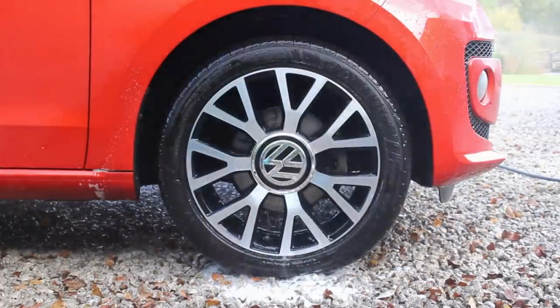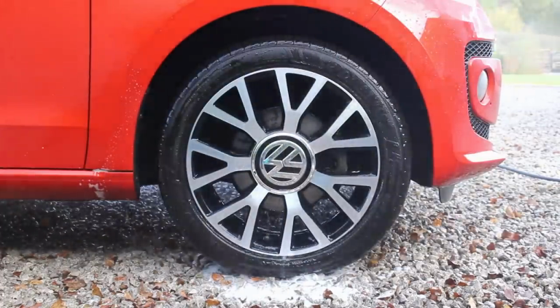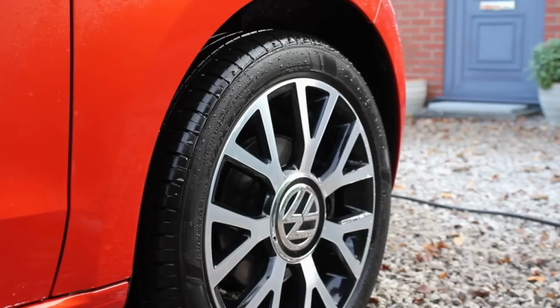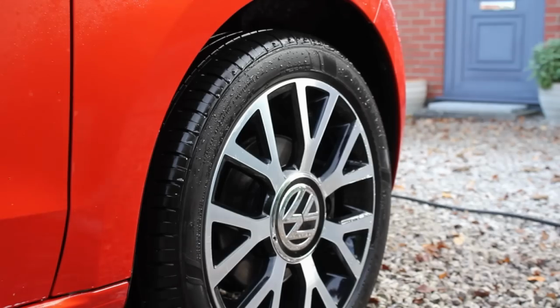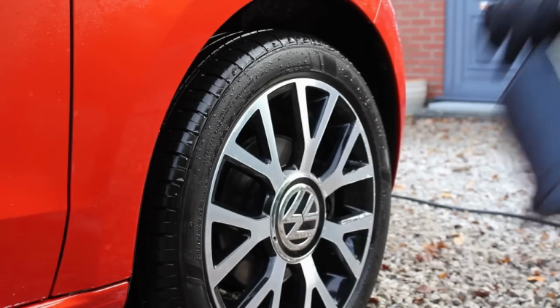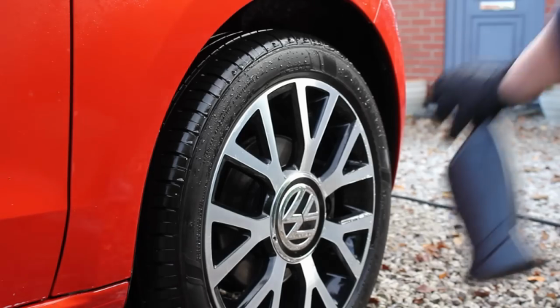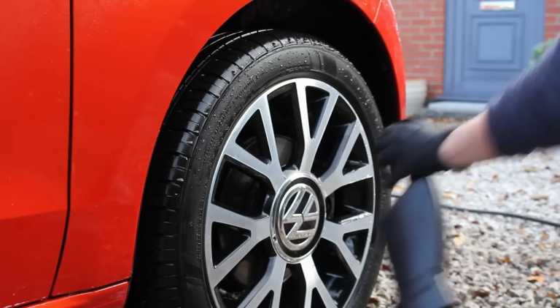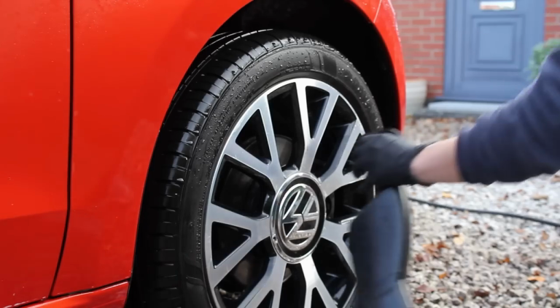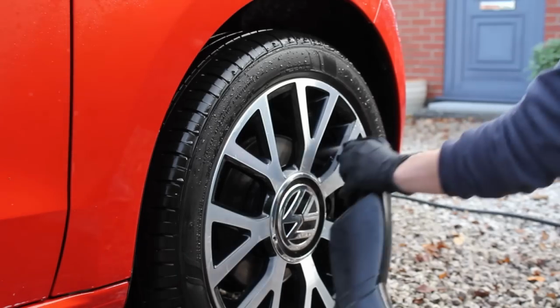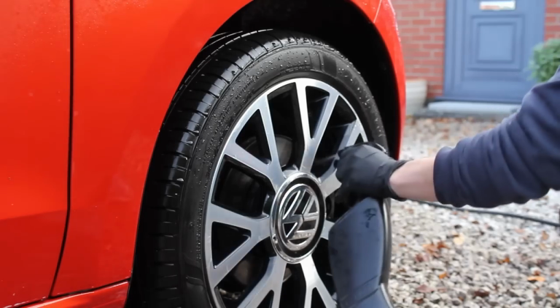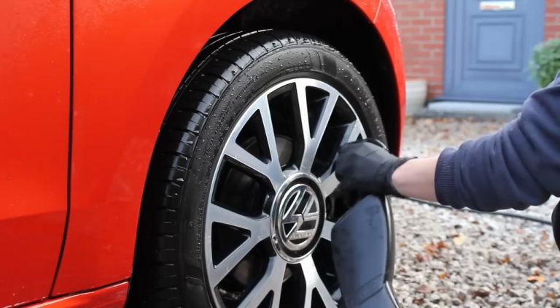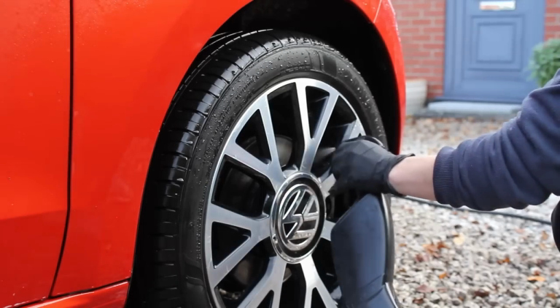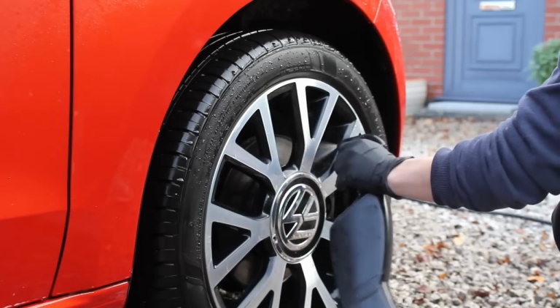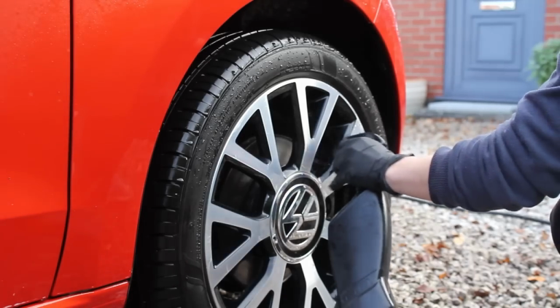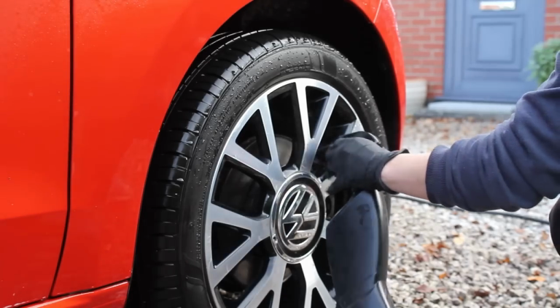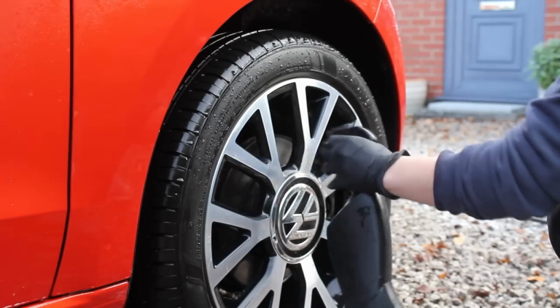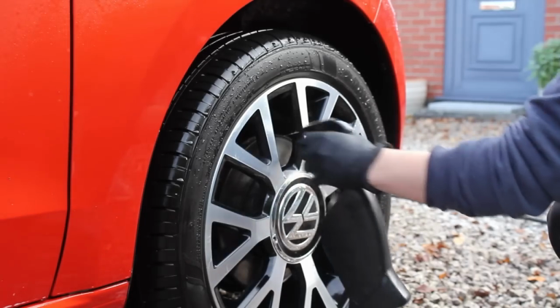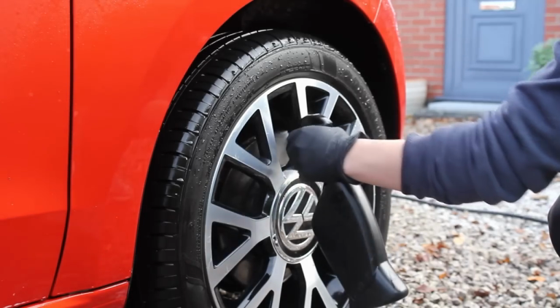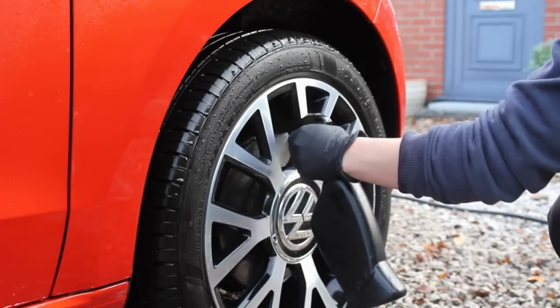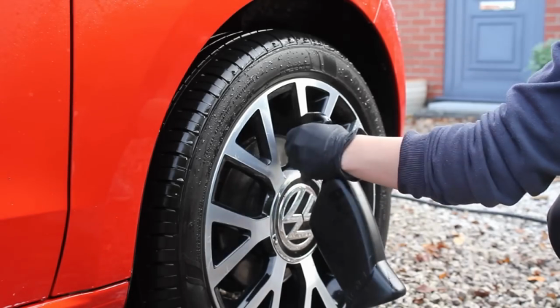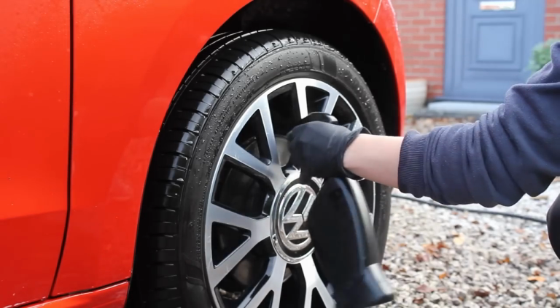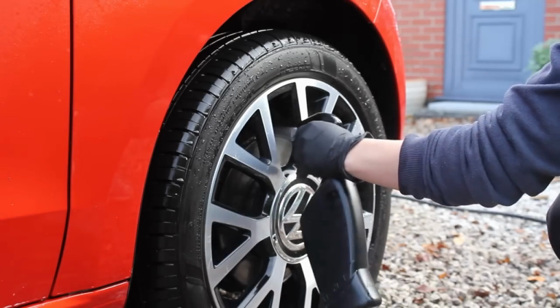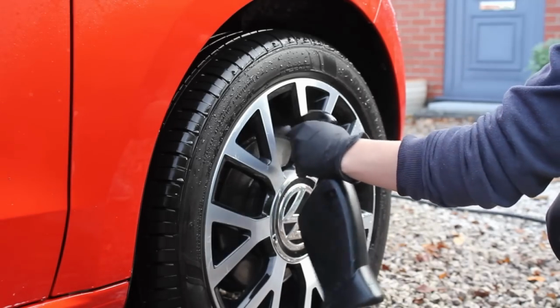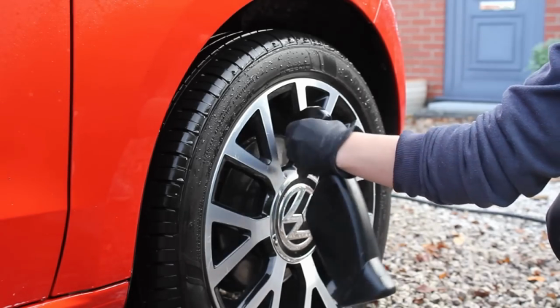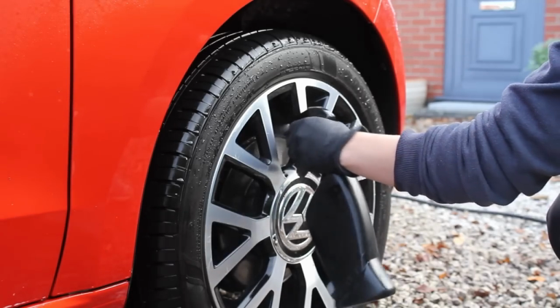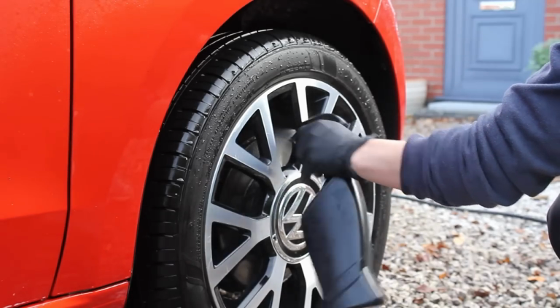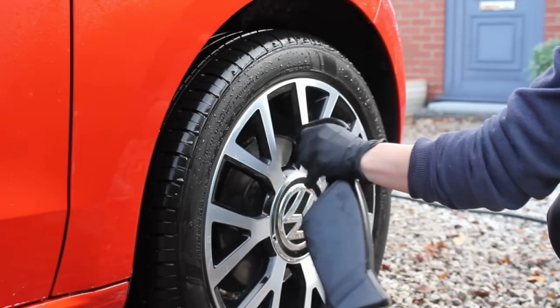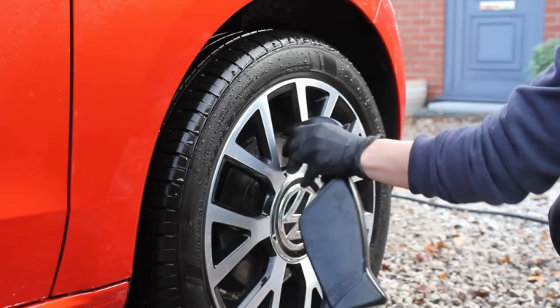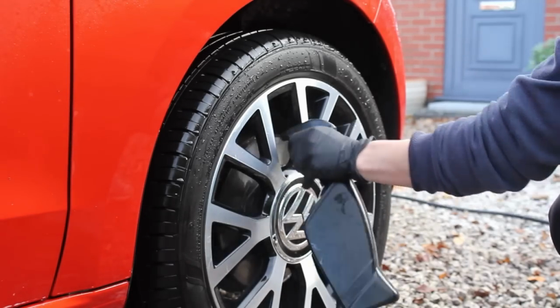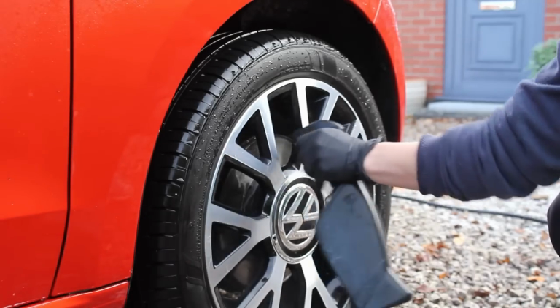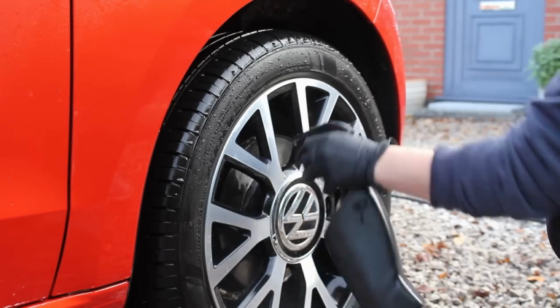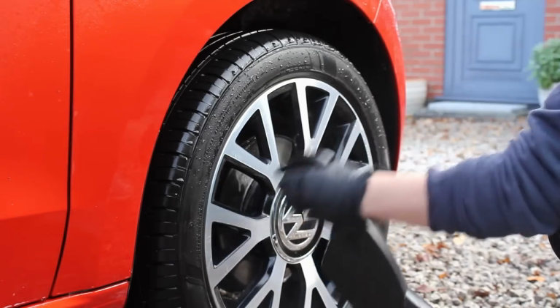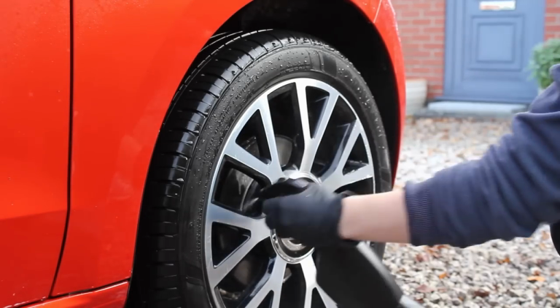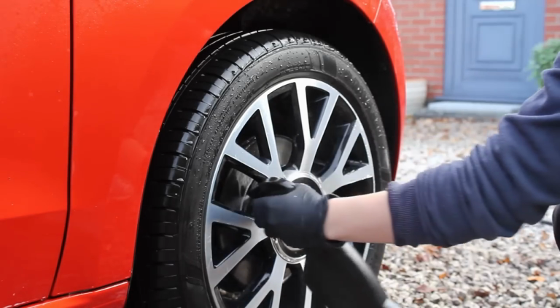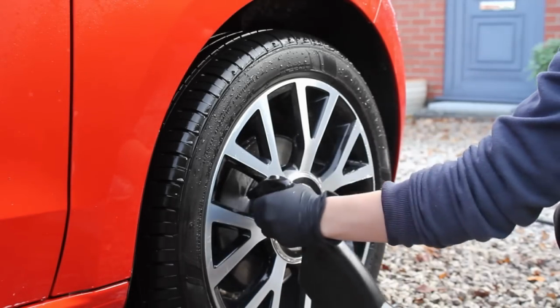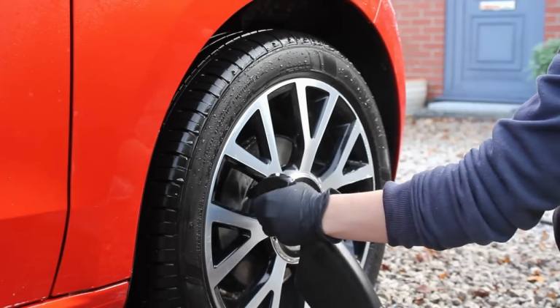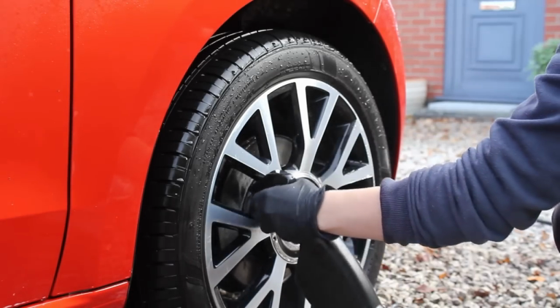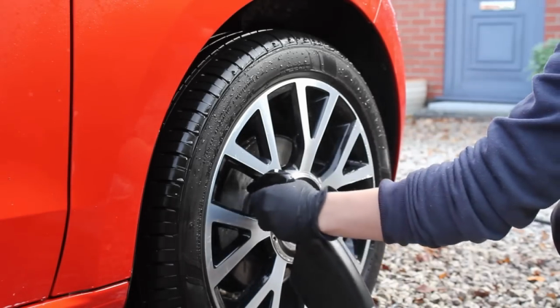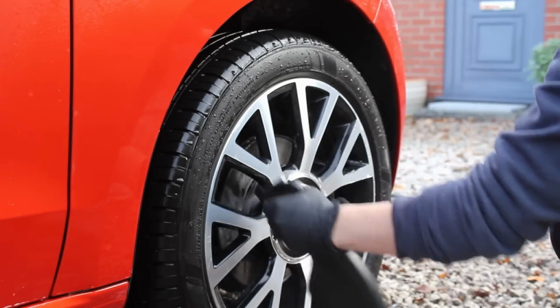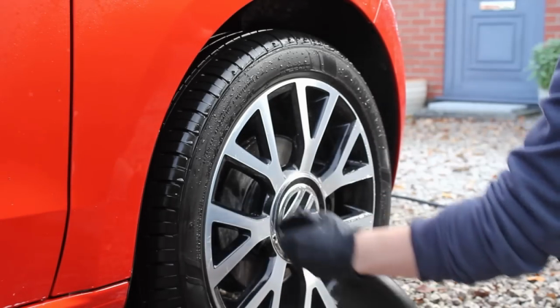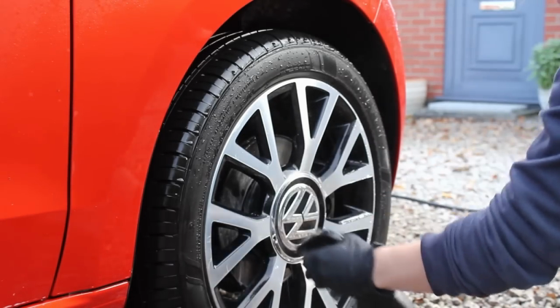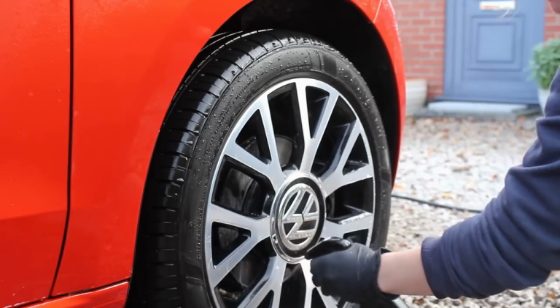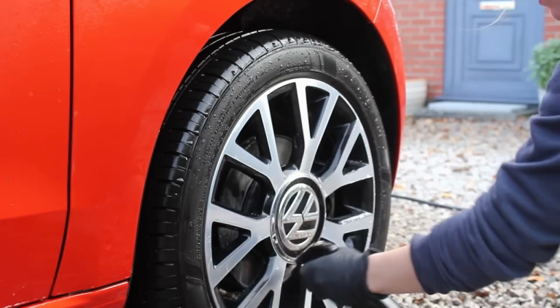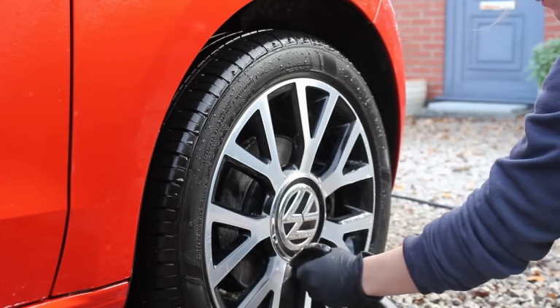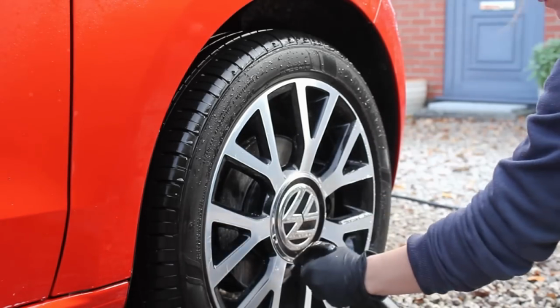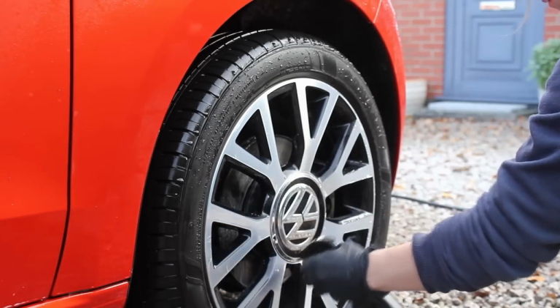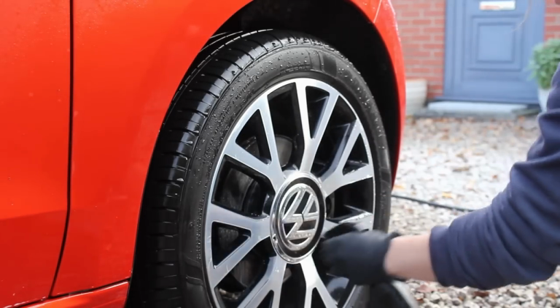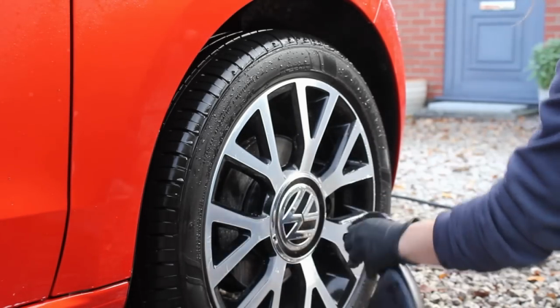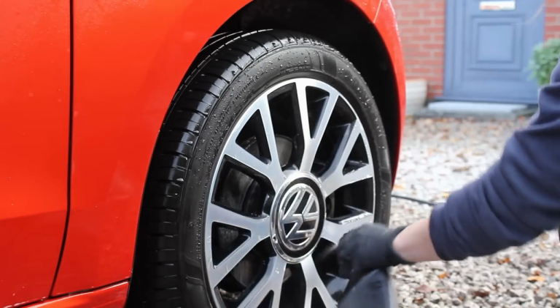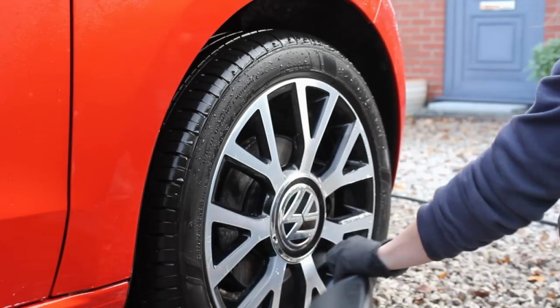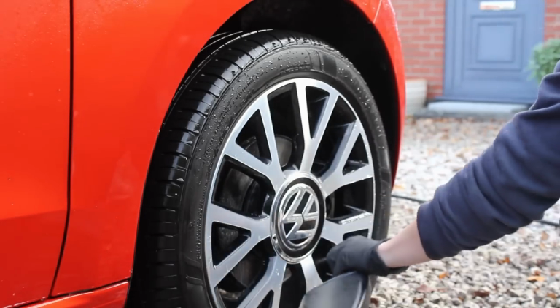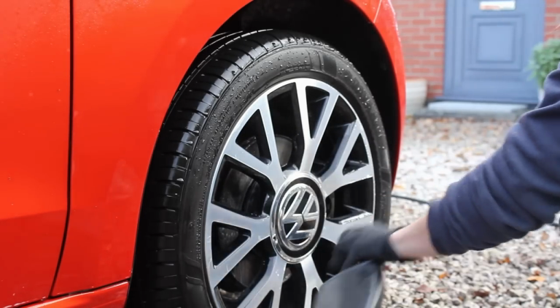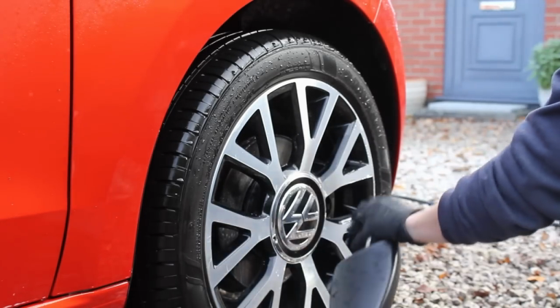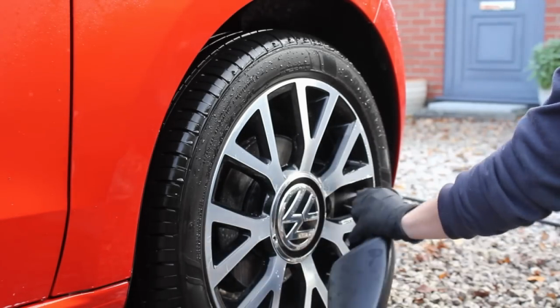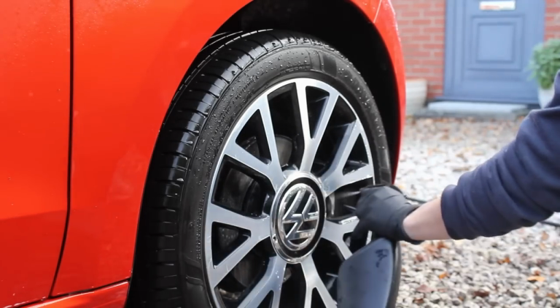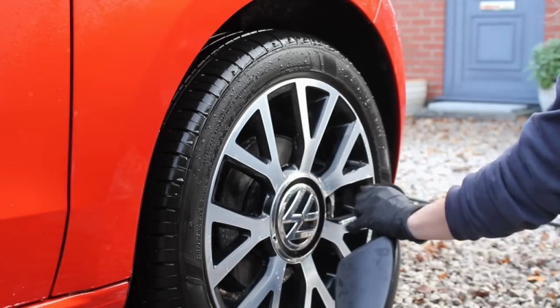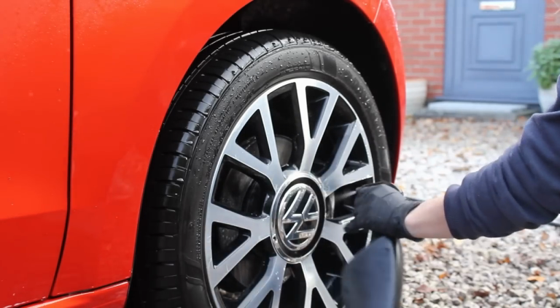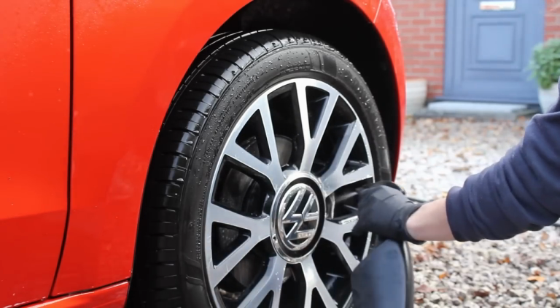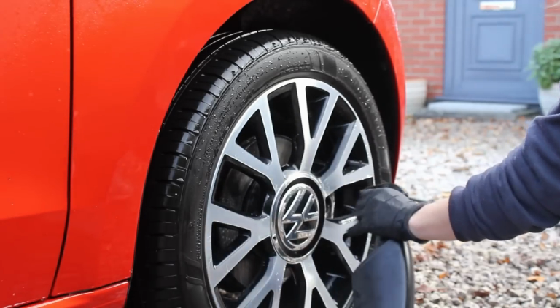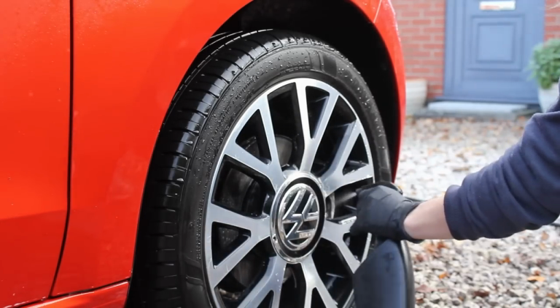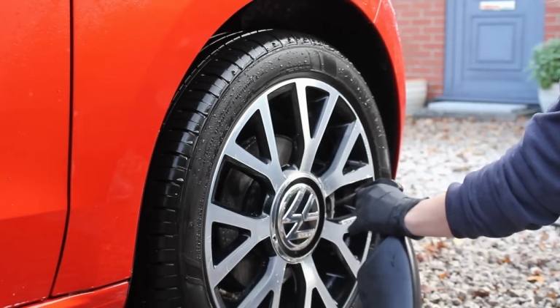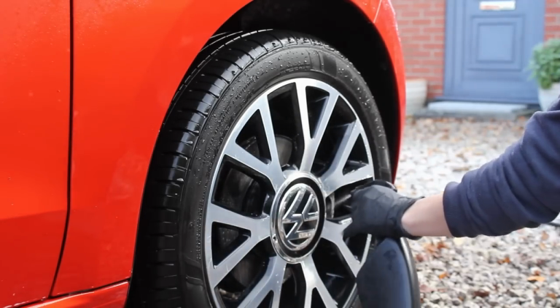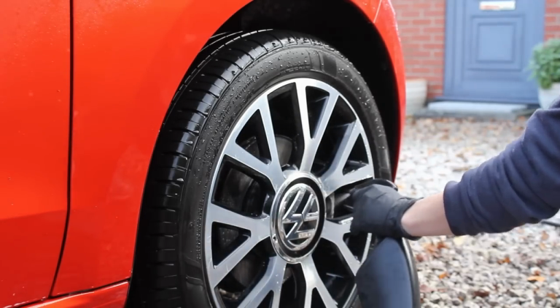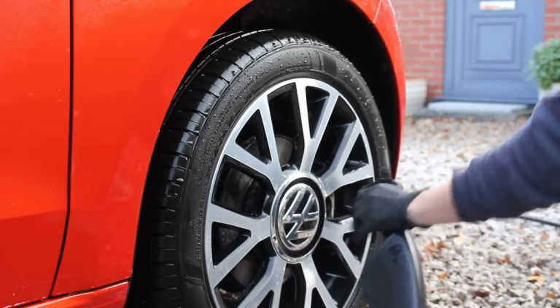I then sprayed a 5% solution of P&S Brake Buster onto the brake discs to stop them rusting up too much throughout the wash process.